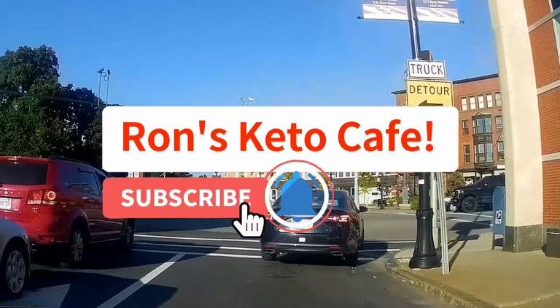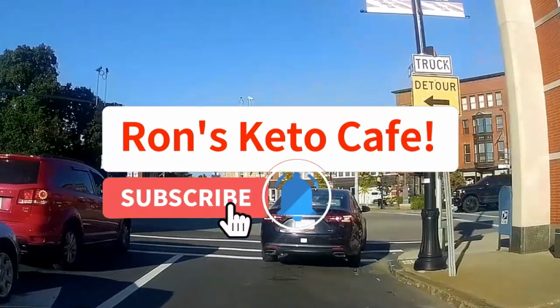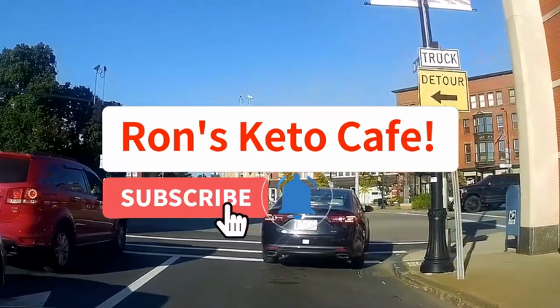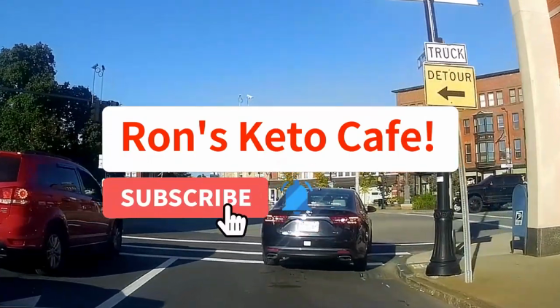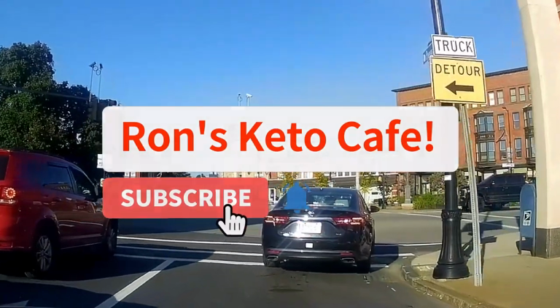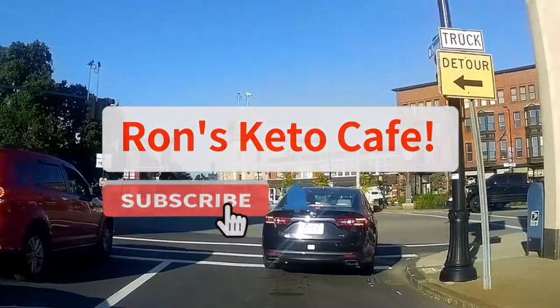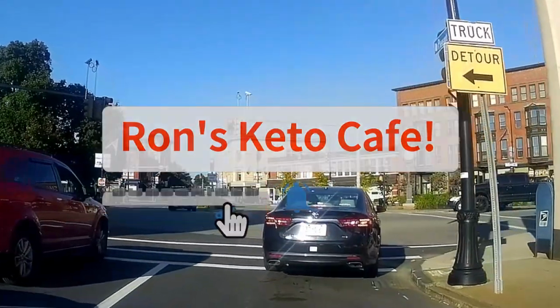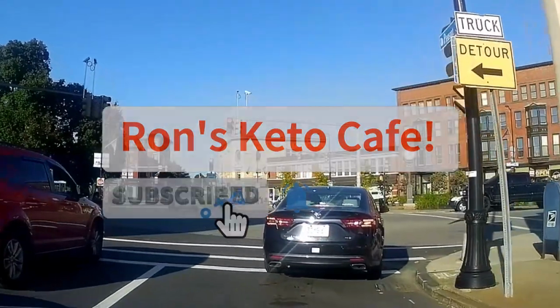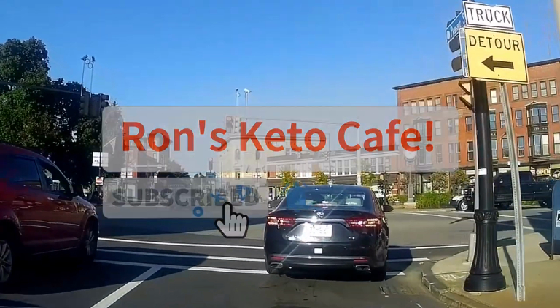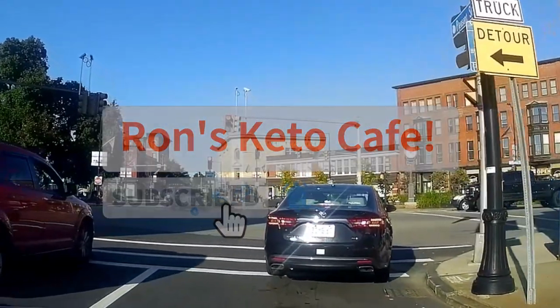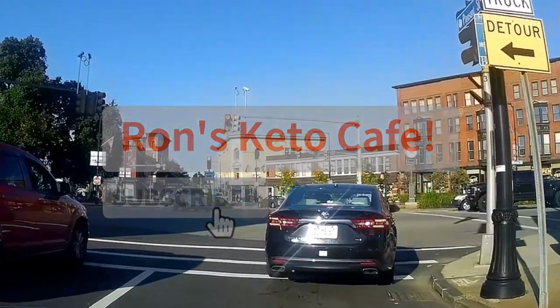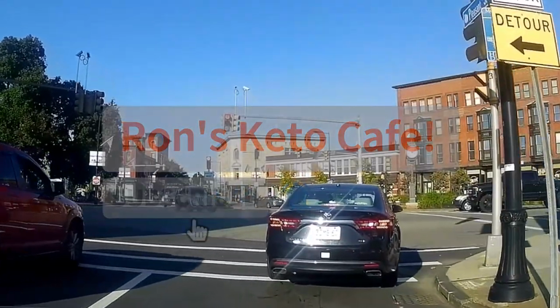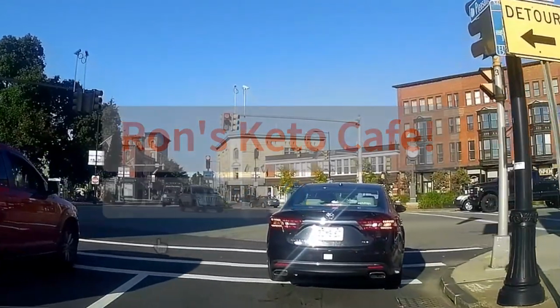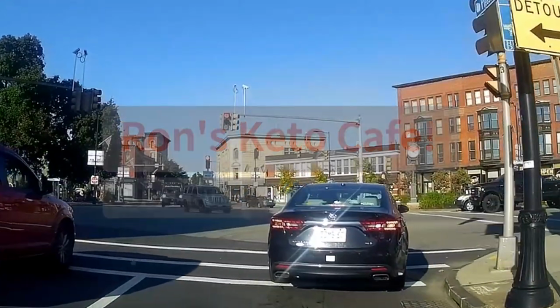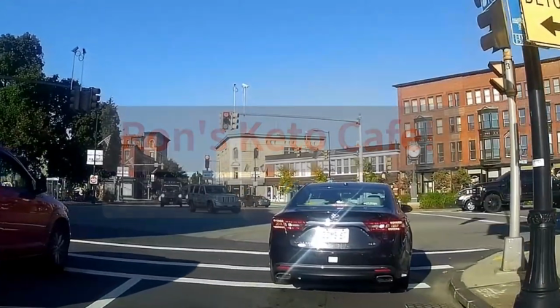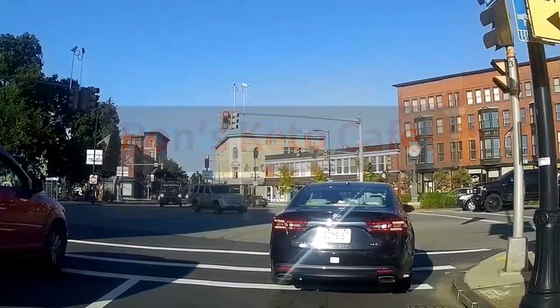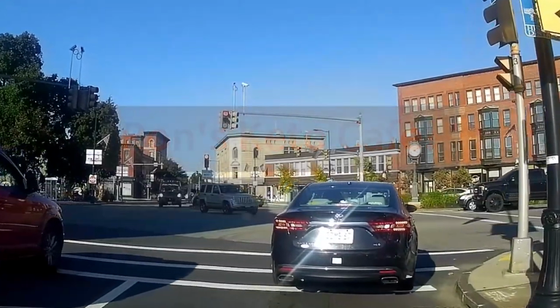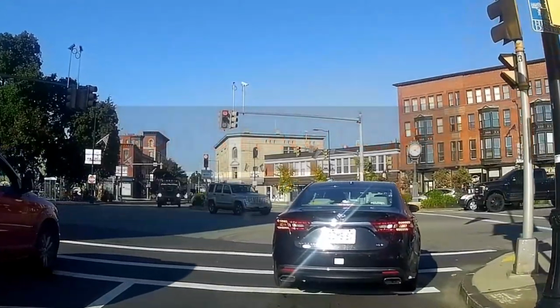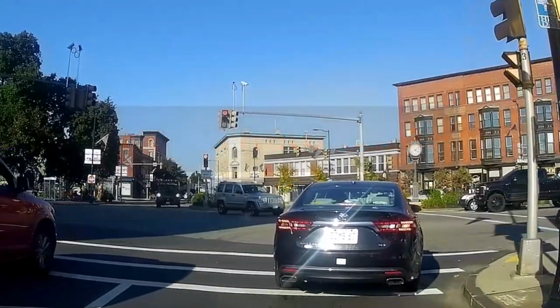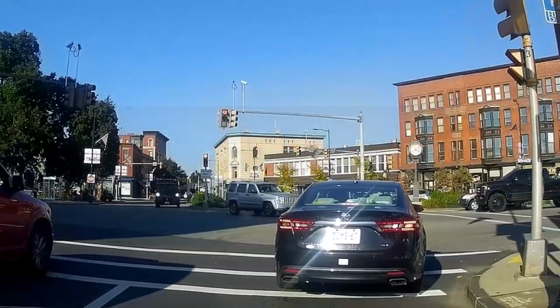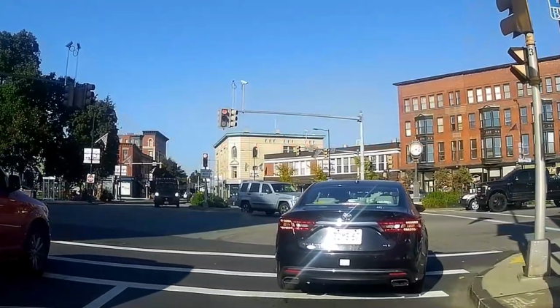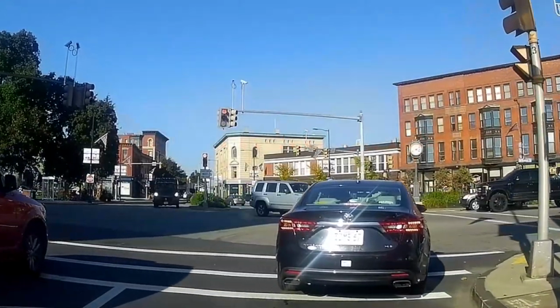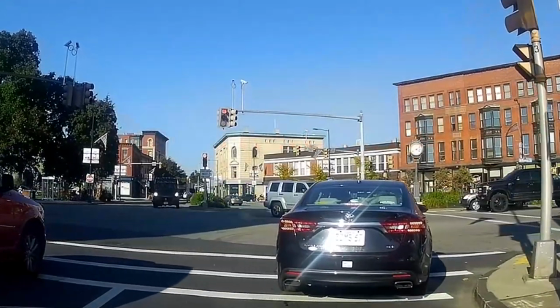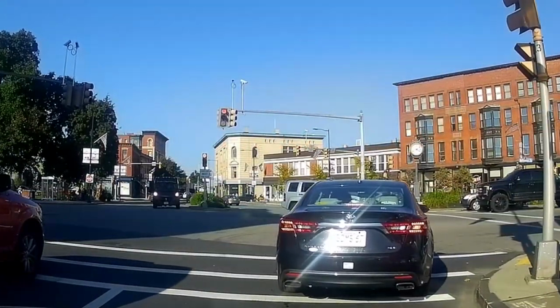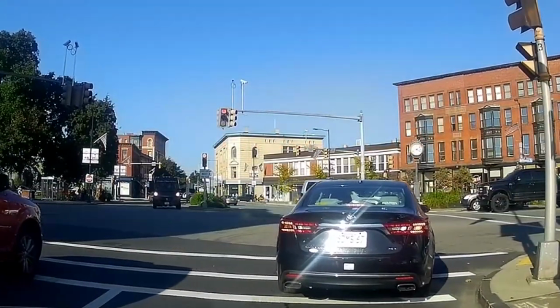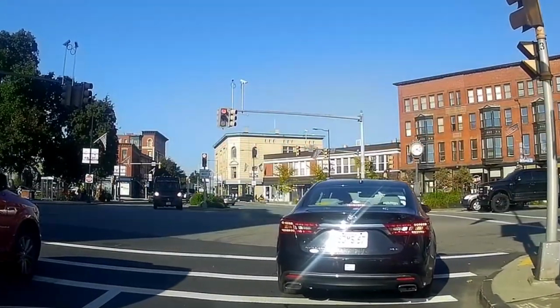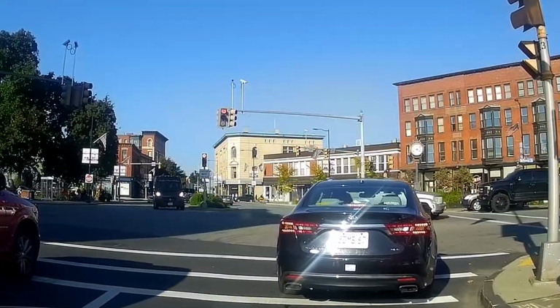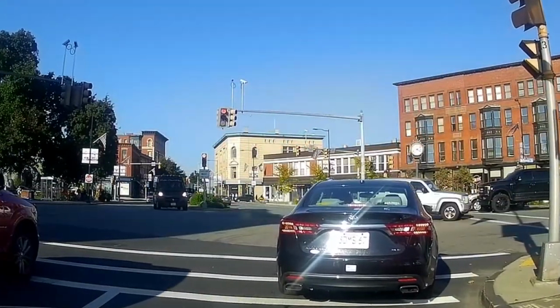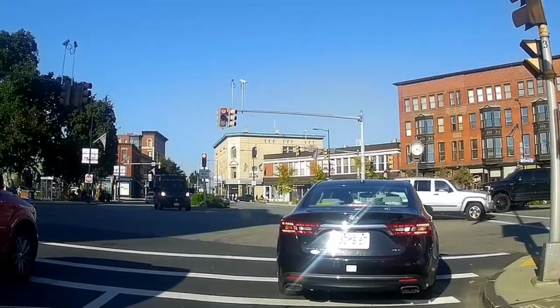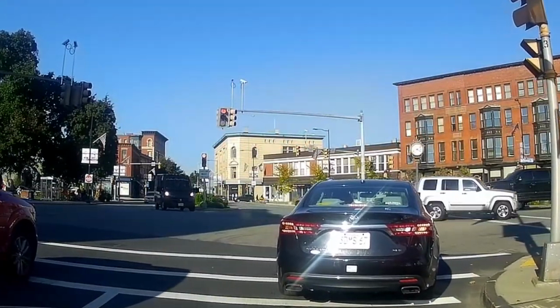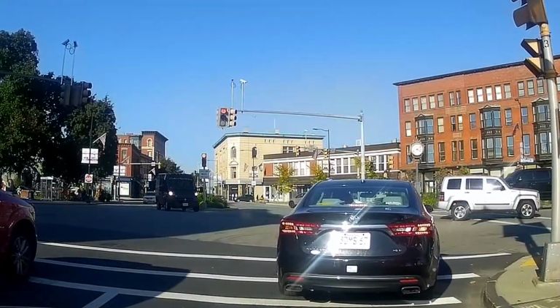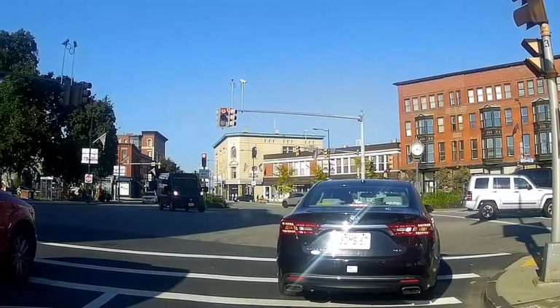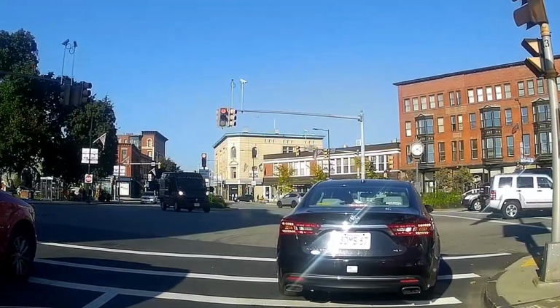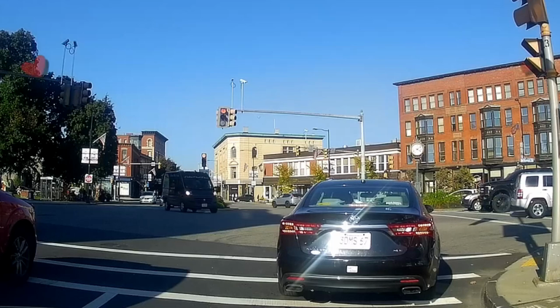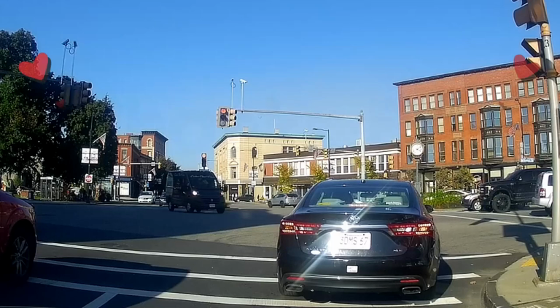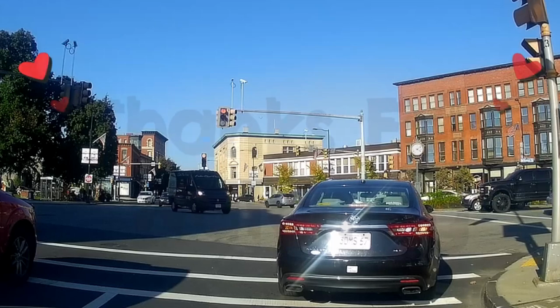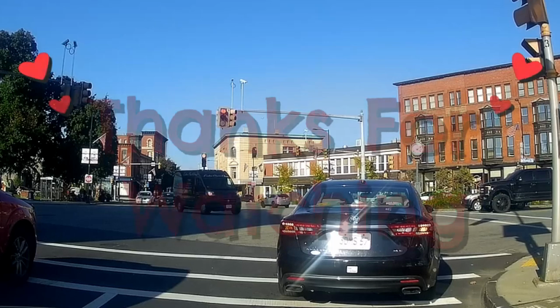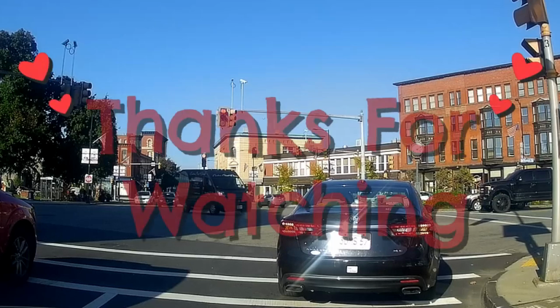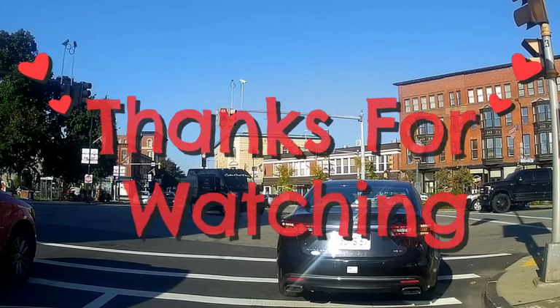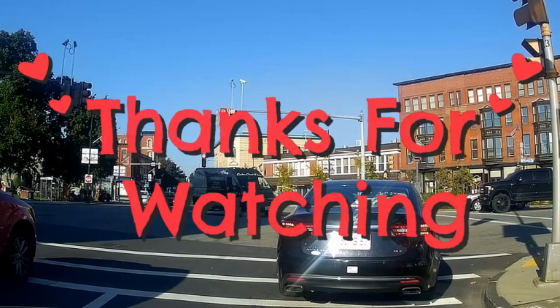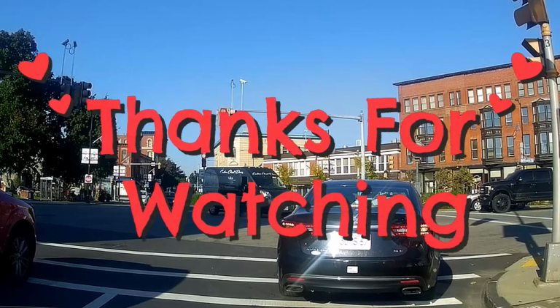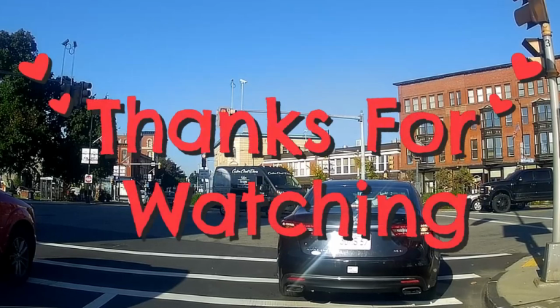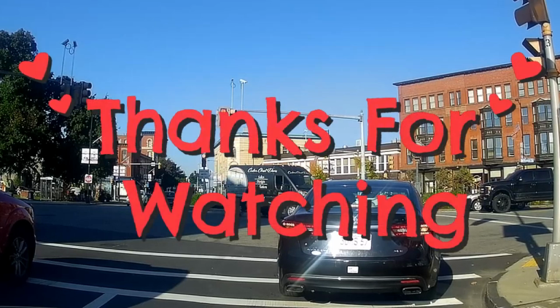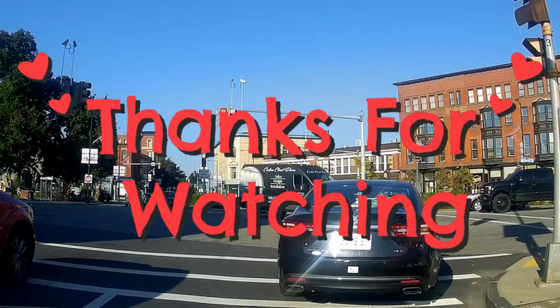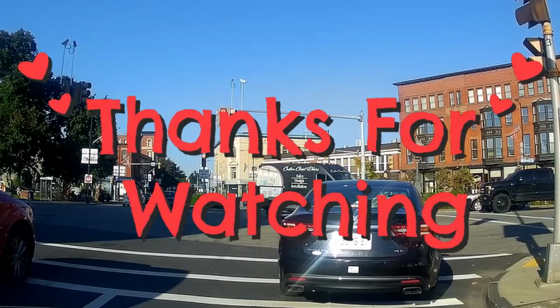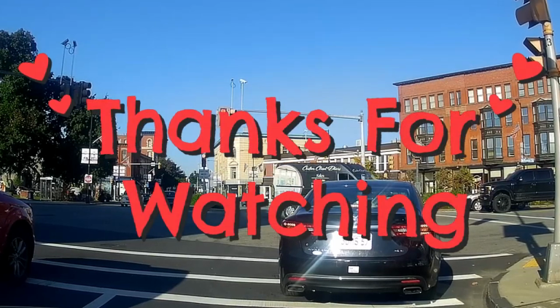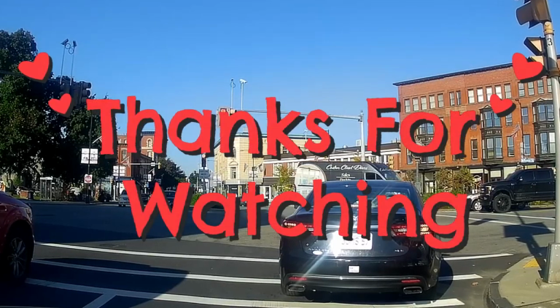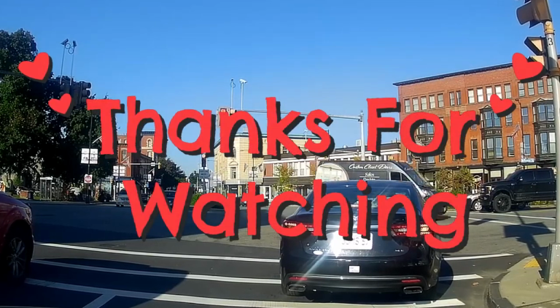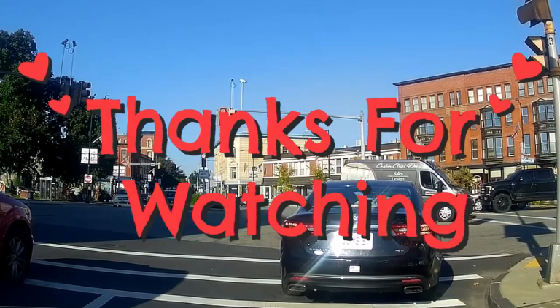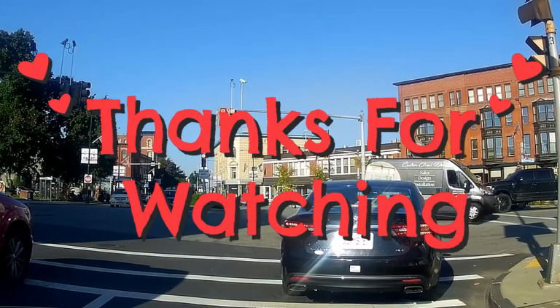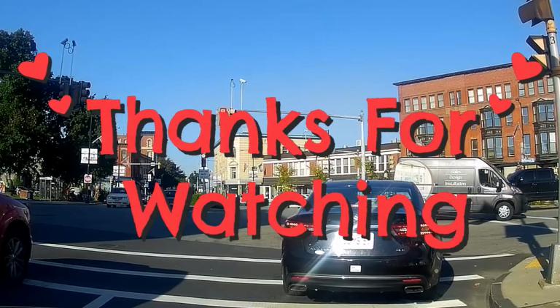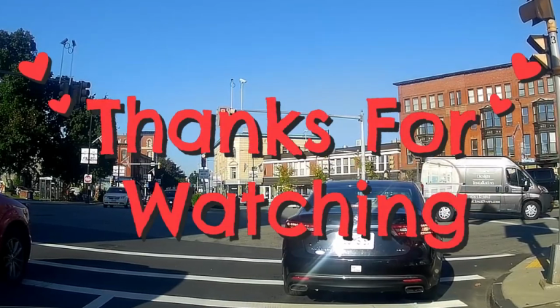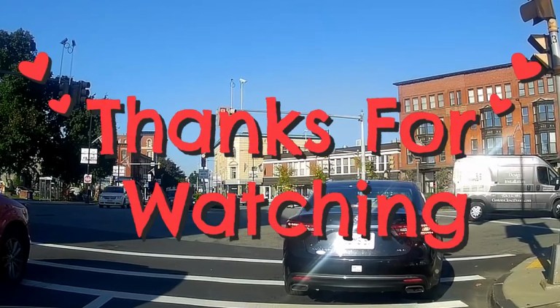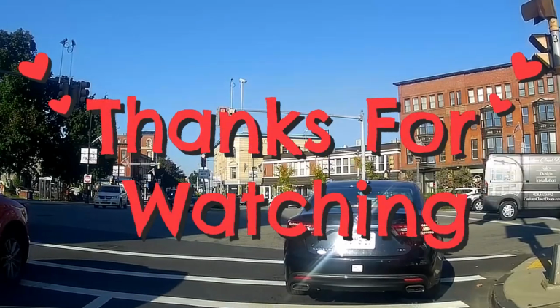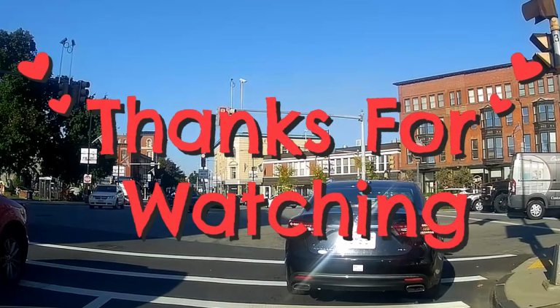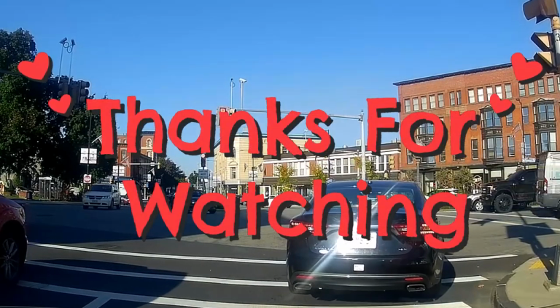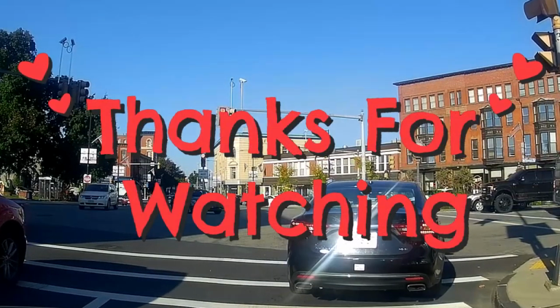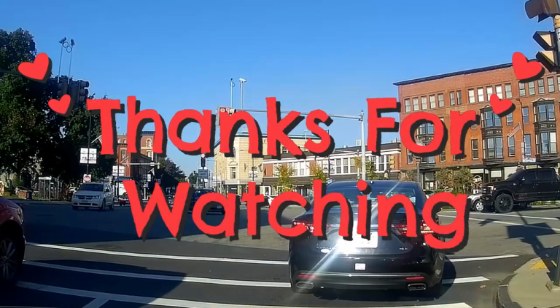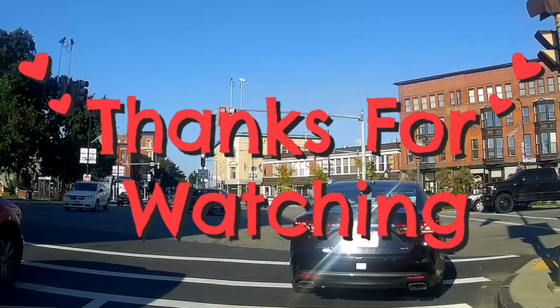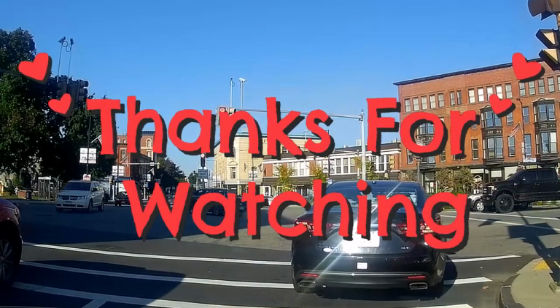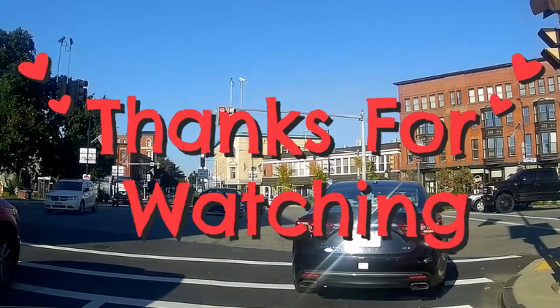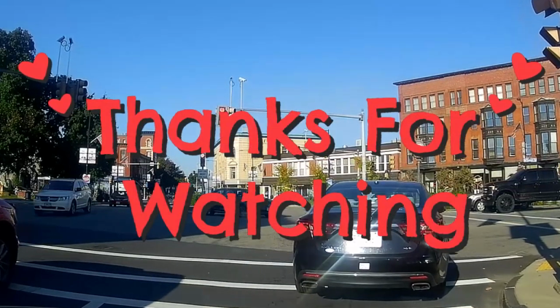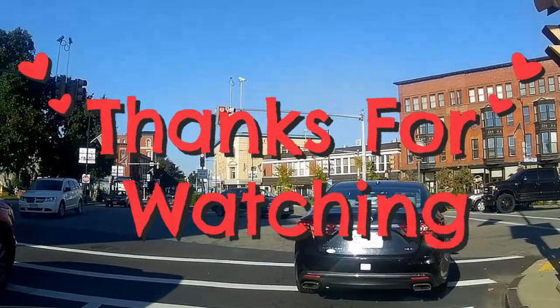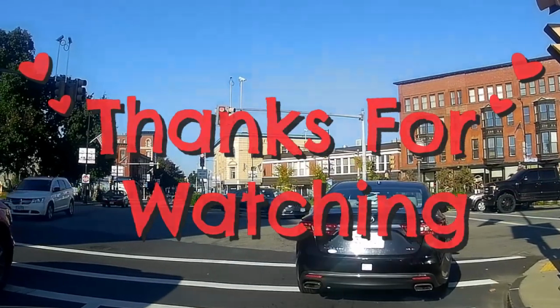So again, this is Ron — hope you enjoyed the video. Don't forget to share, like, and subscribe to my channel. Love you guys, stay safe, stay healthy, and thanks for watching.